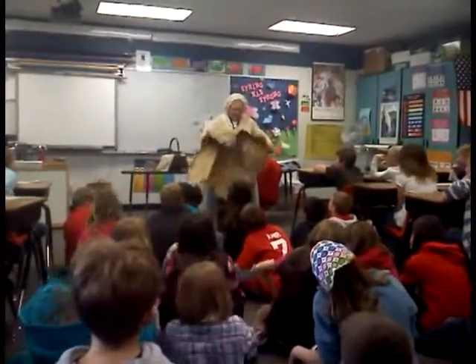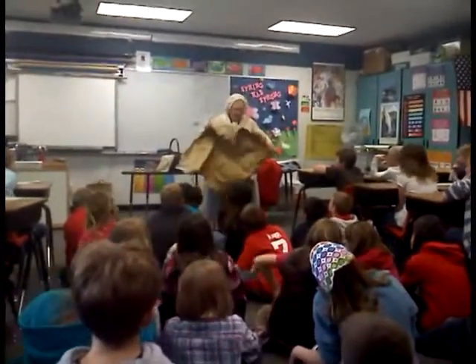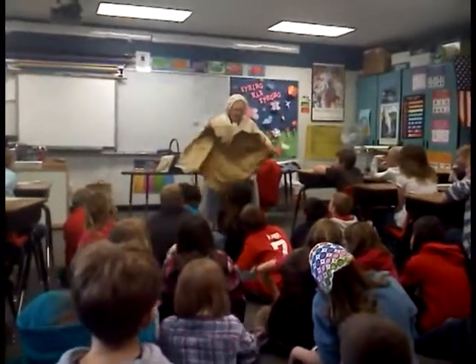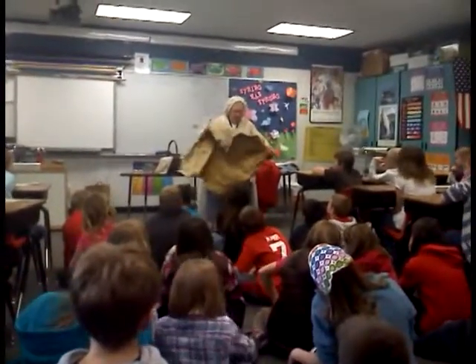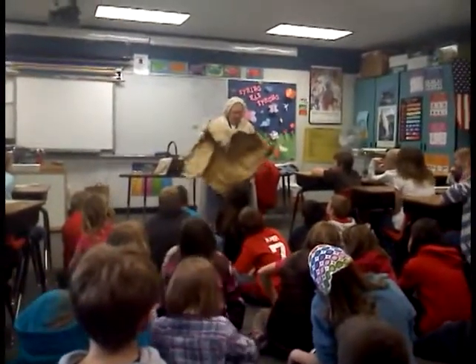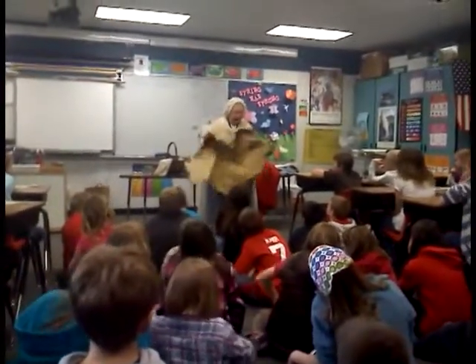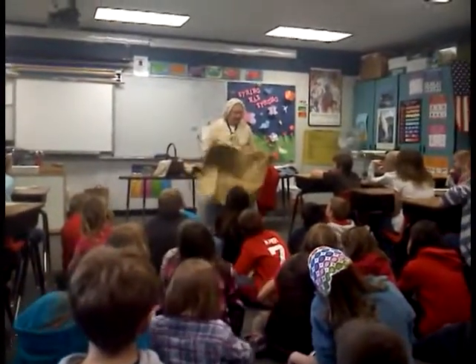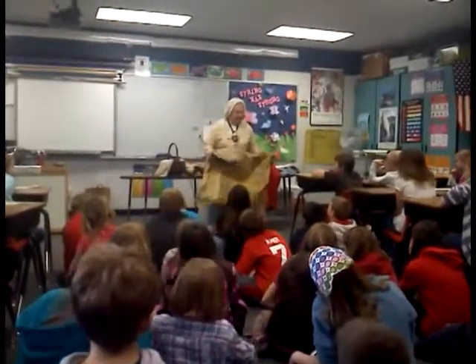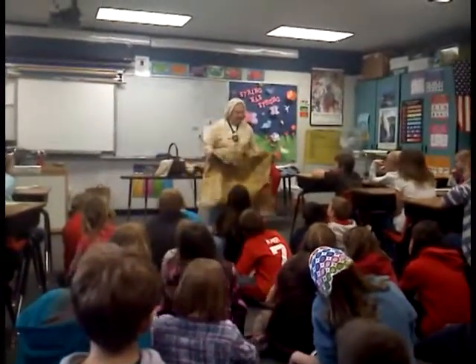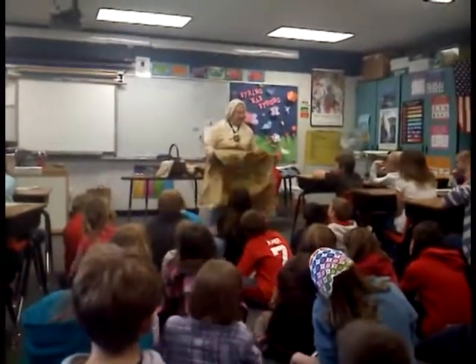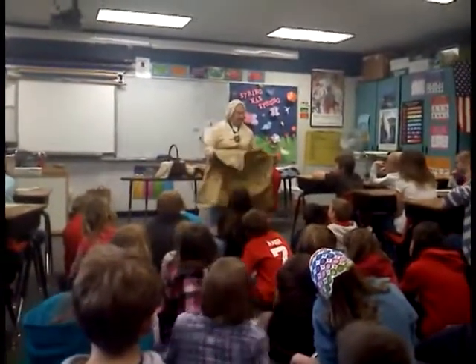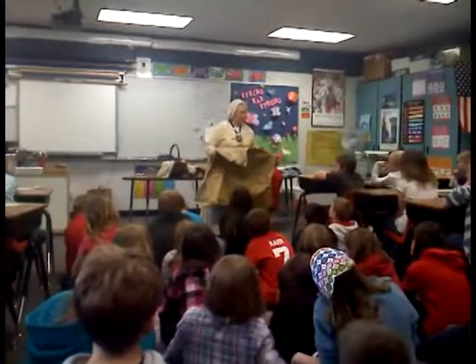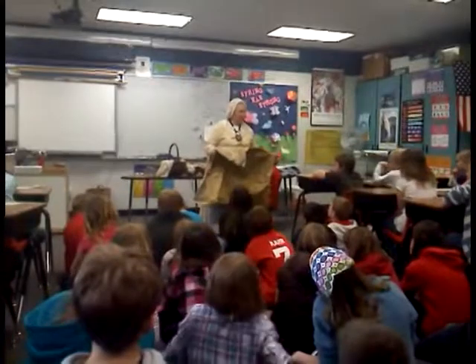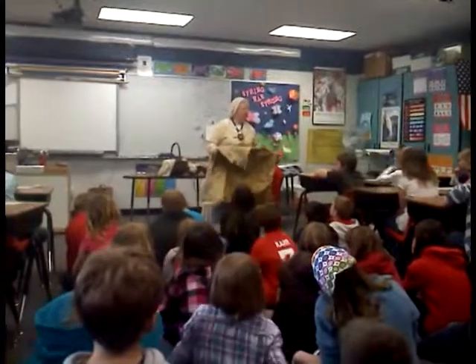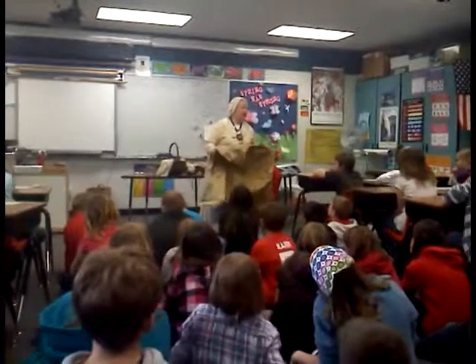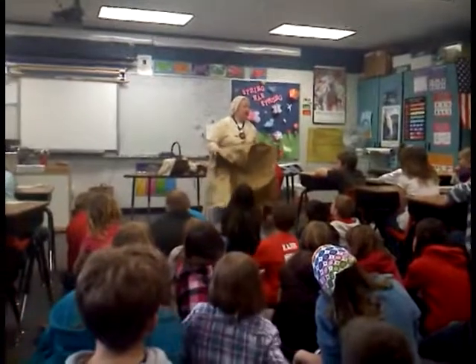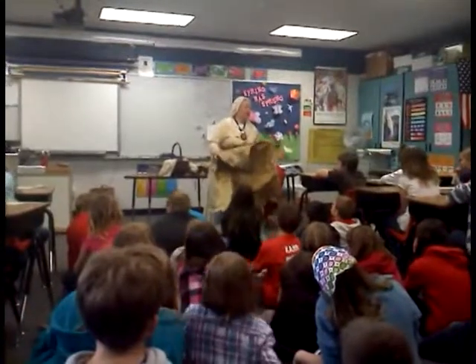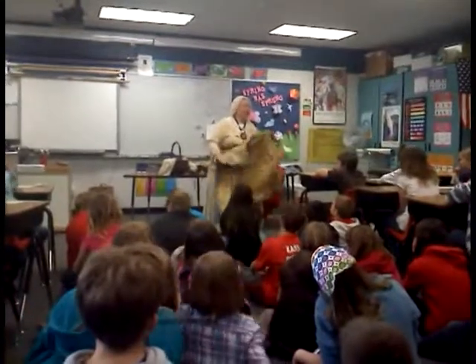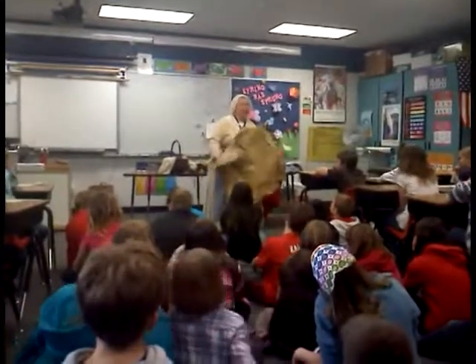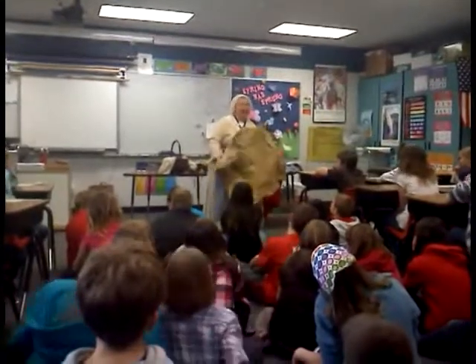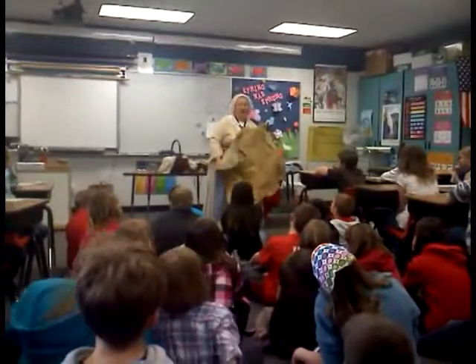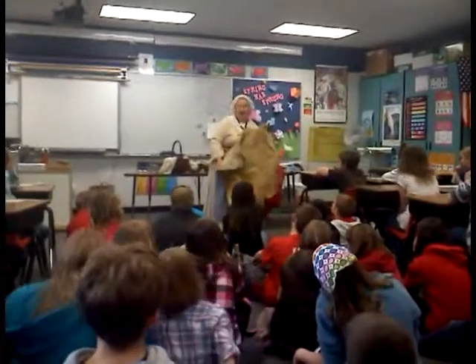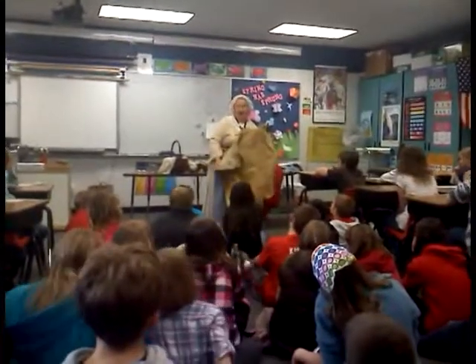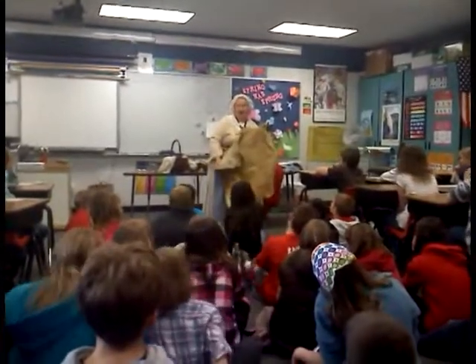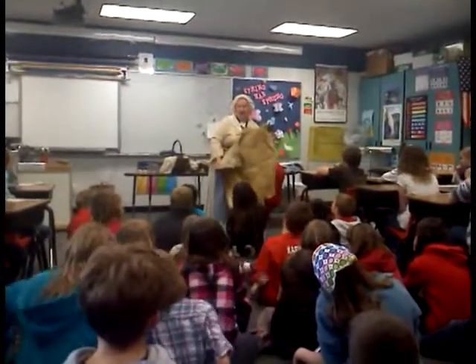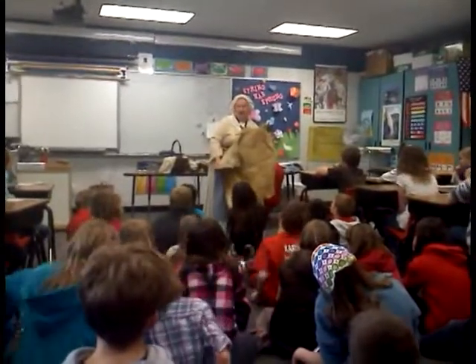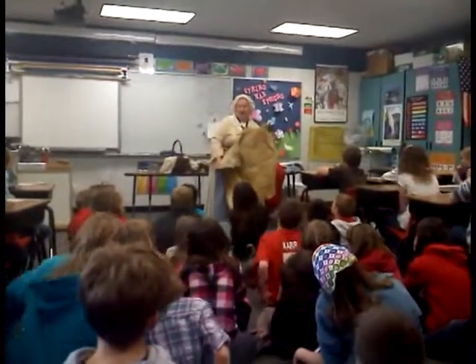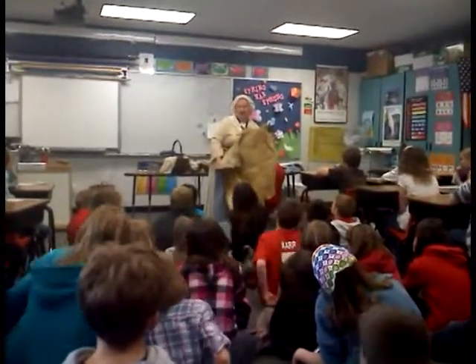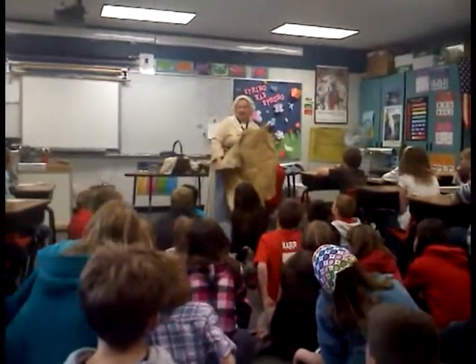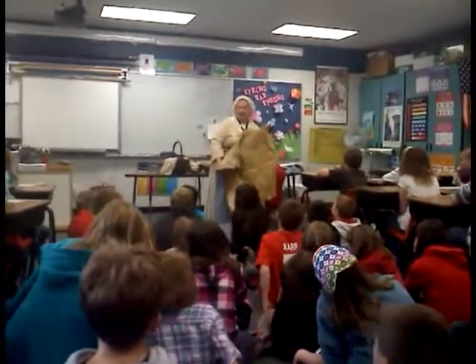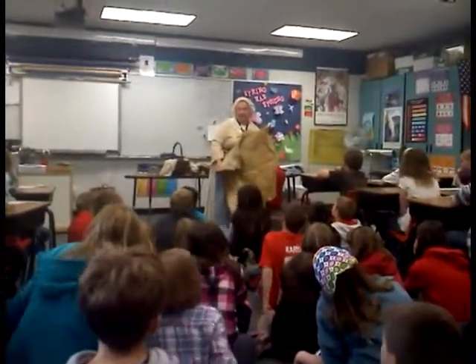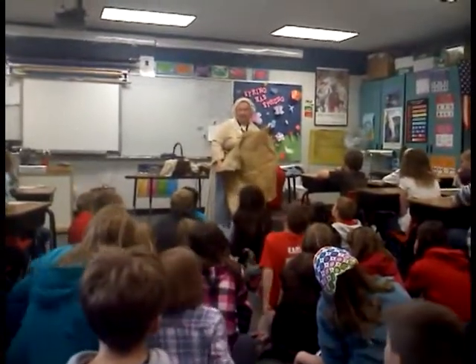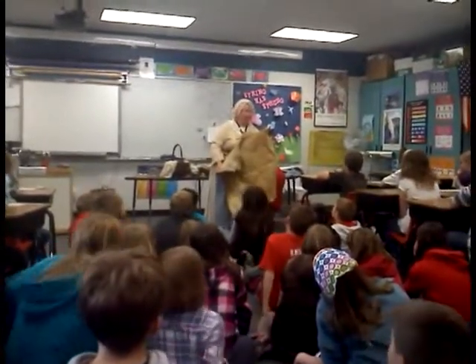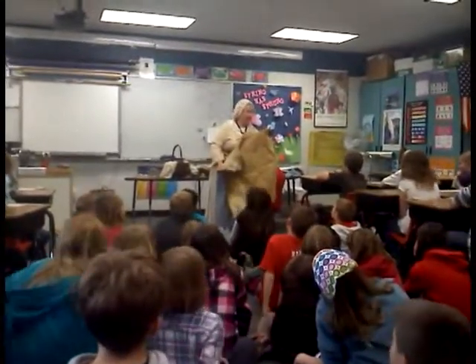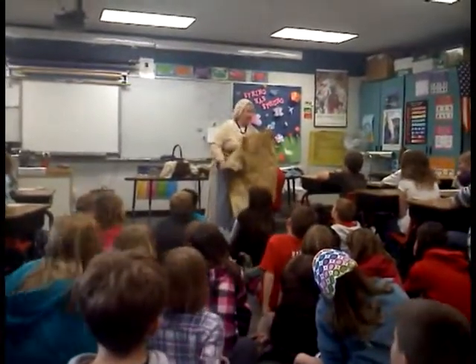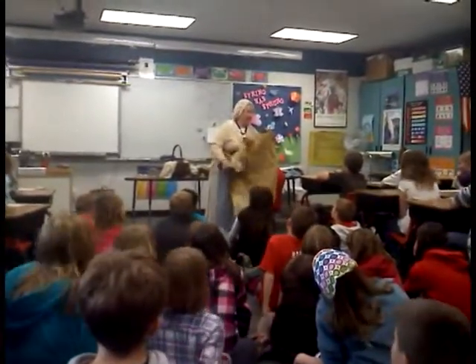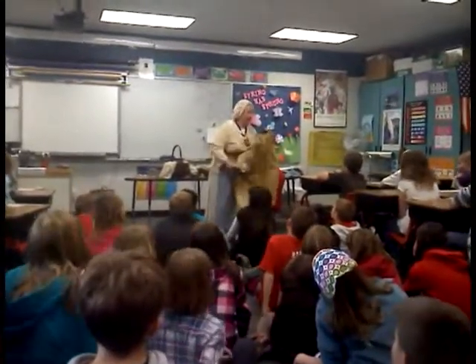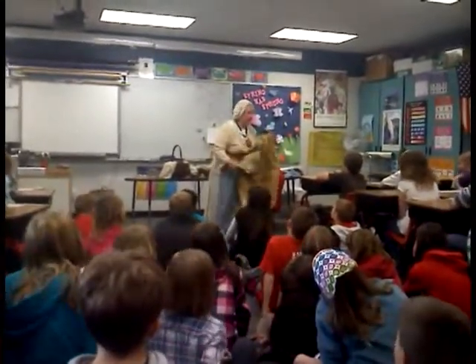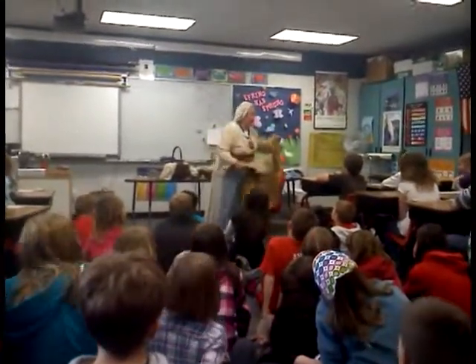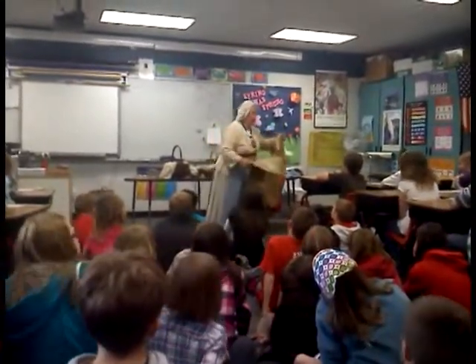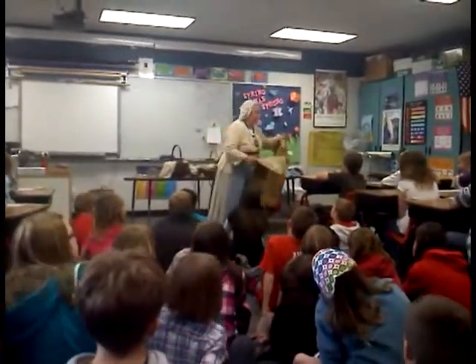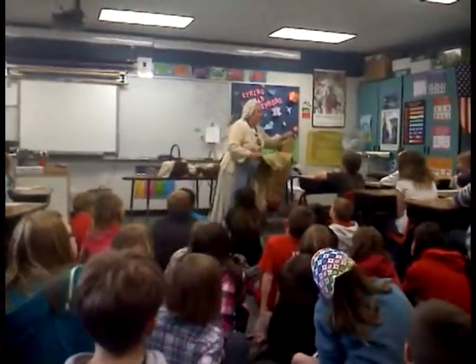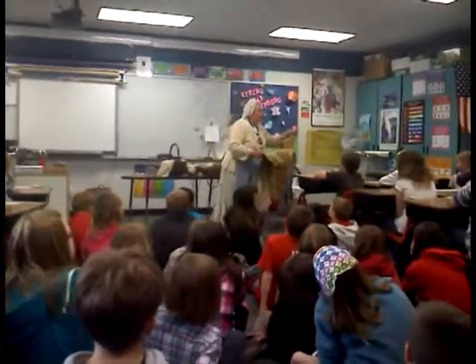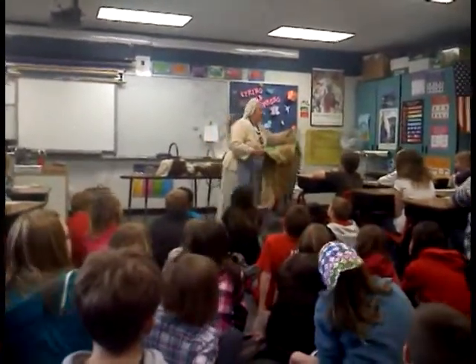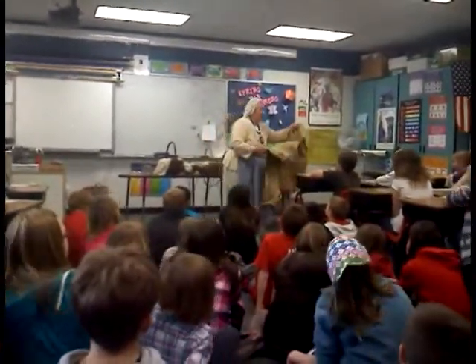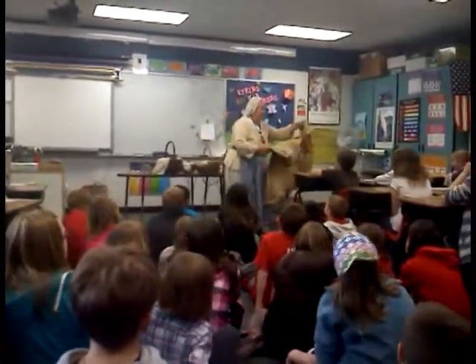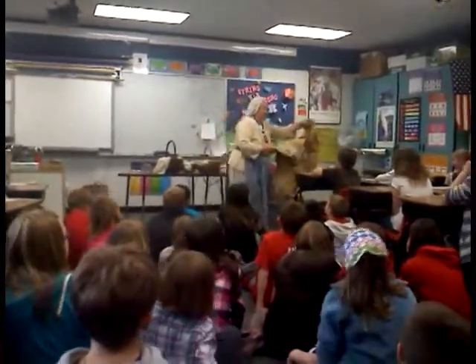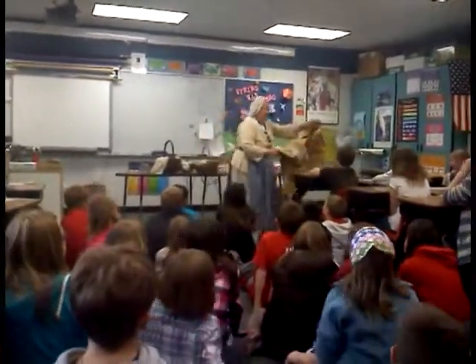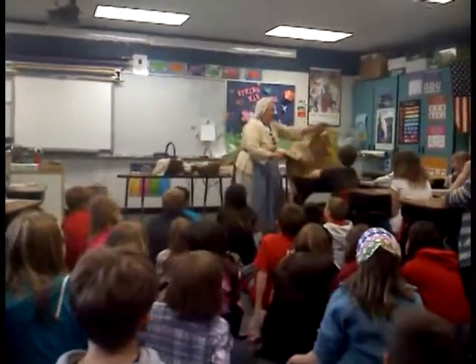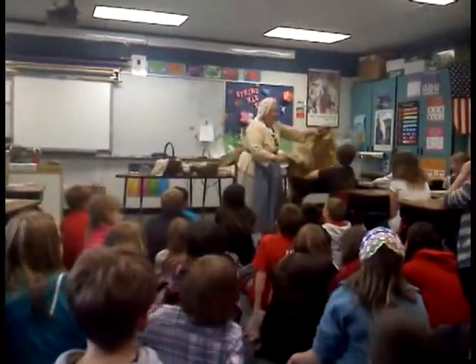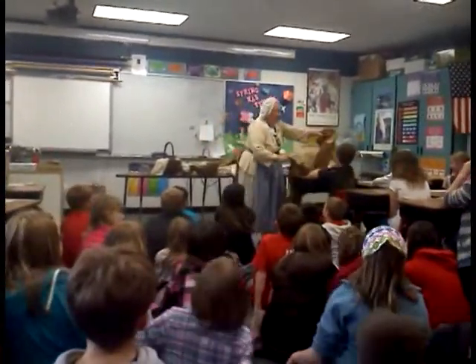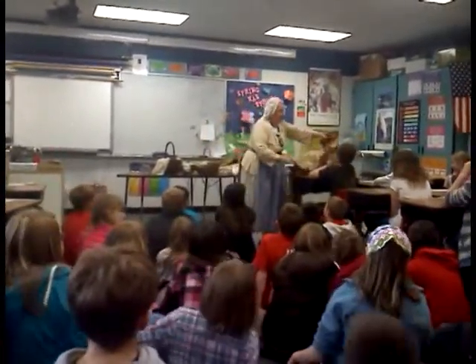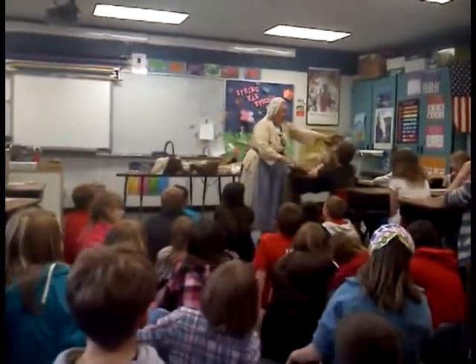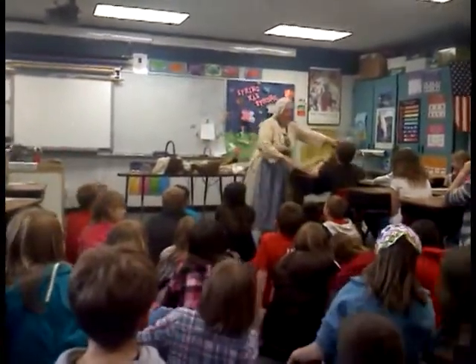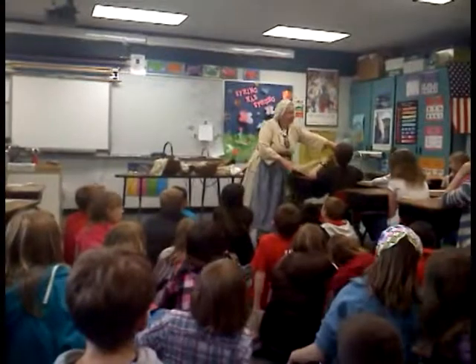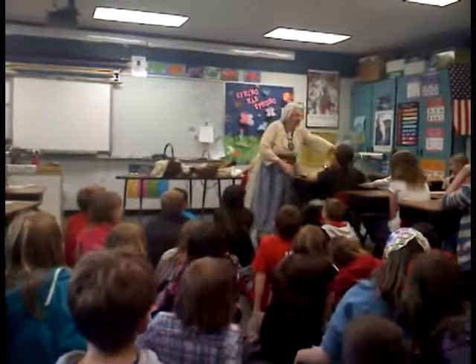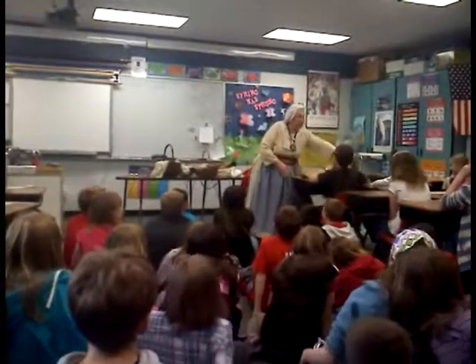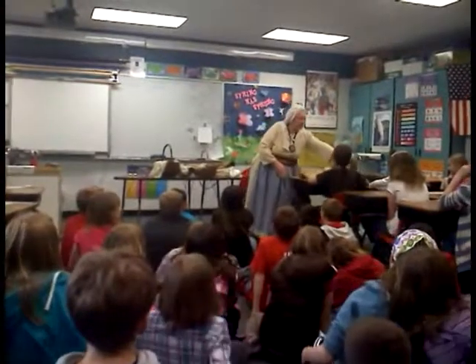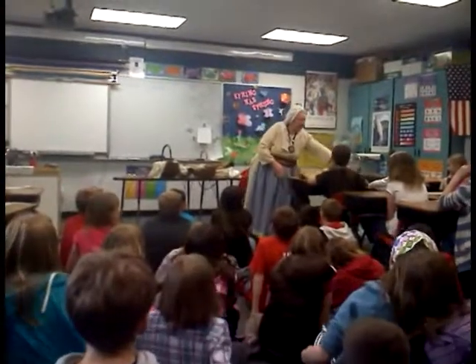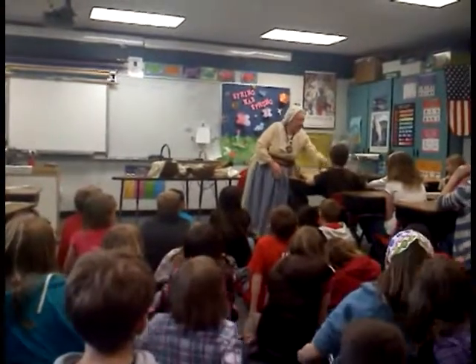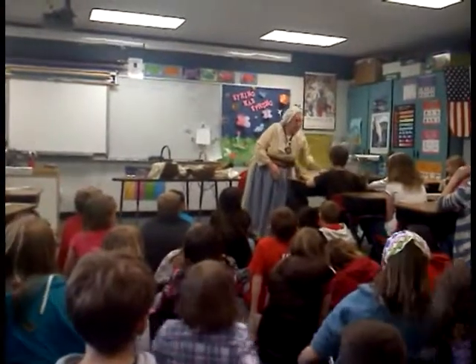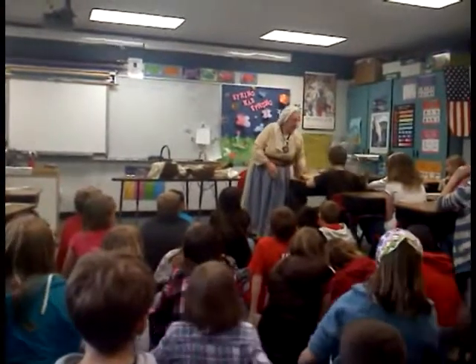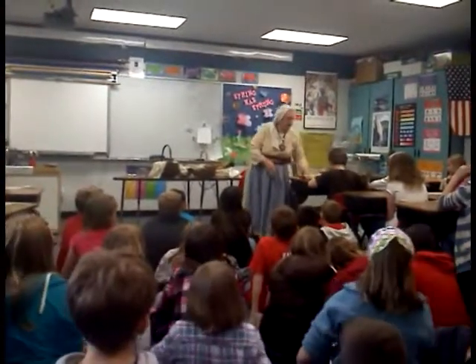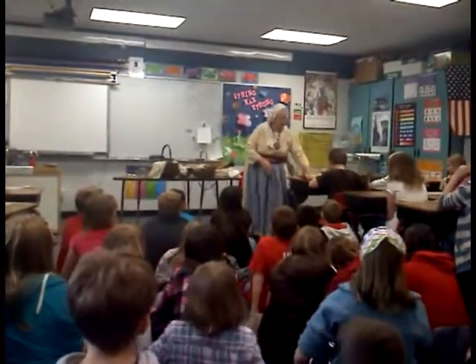I'm going to hand this around if you could be quiet about it. We'll hand it around. Feel it, smell it, pass it along.